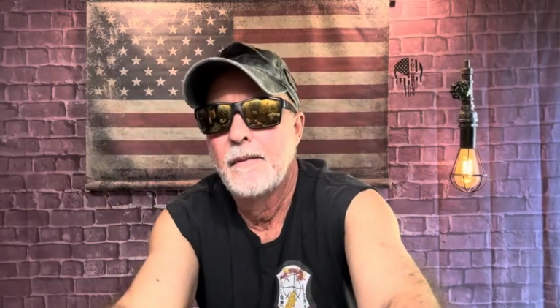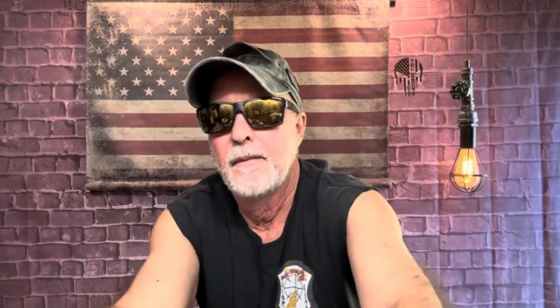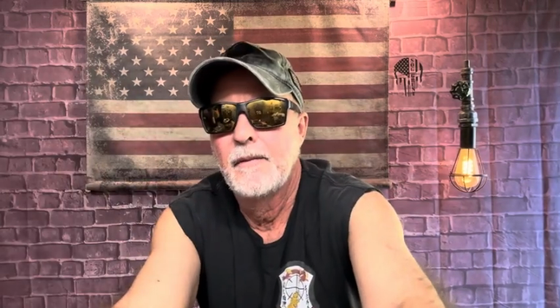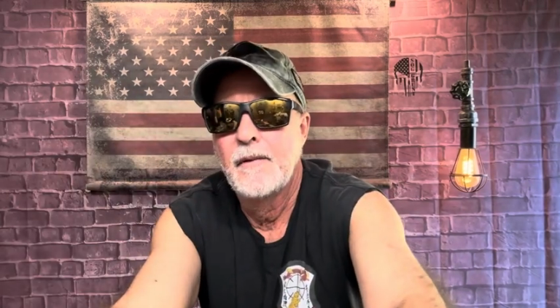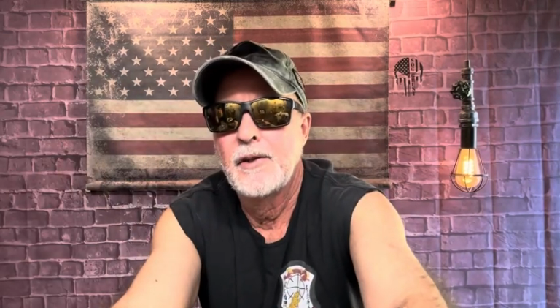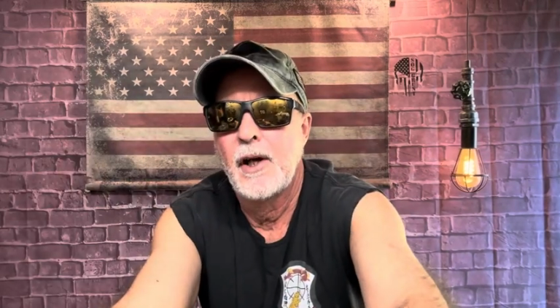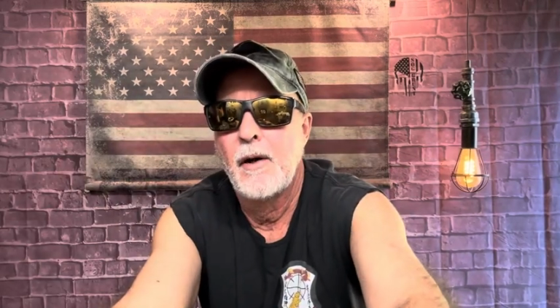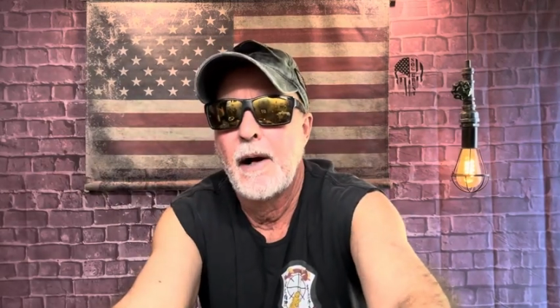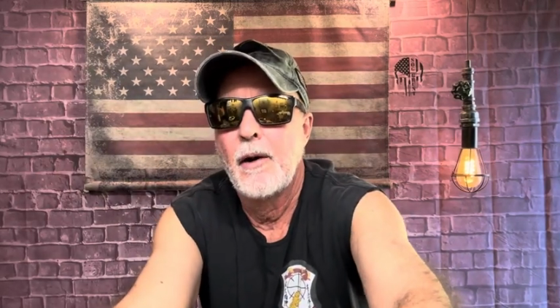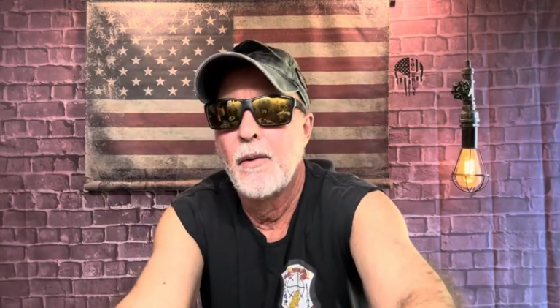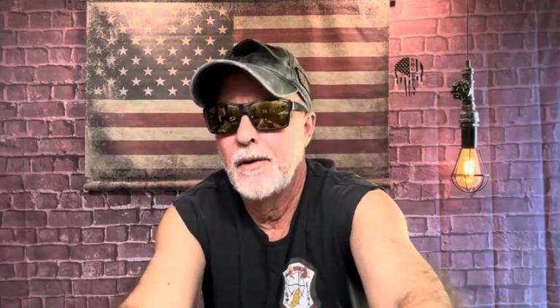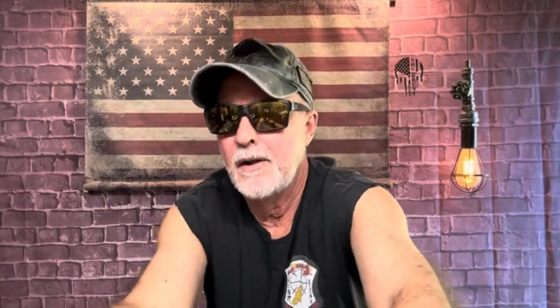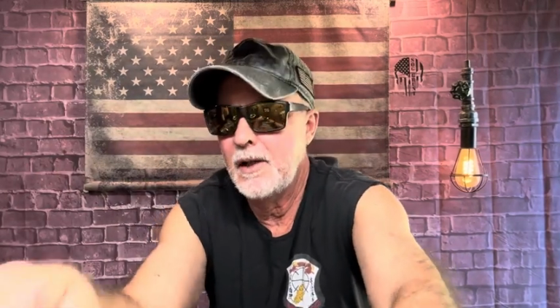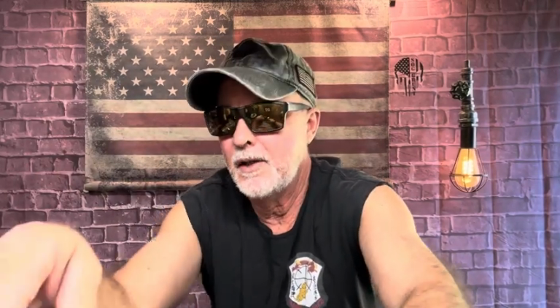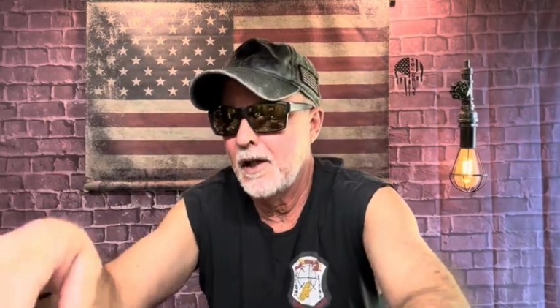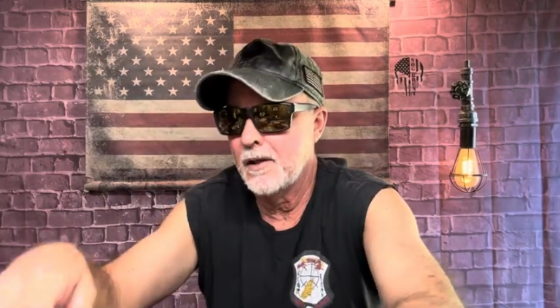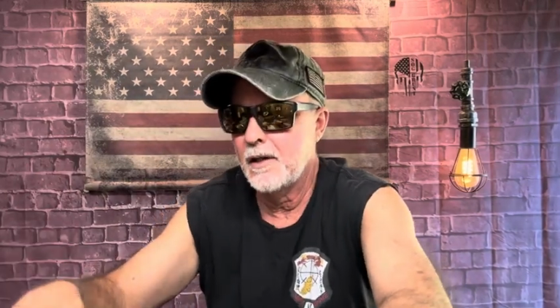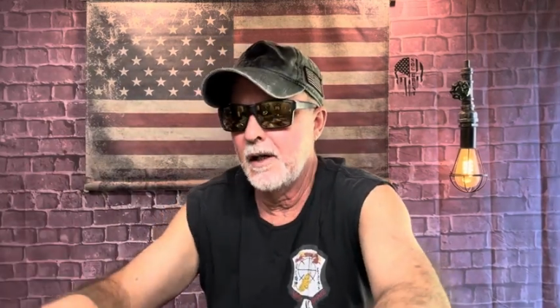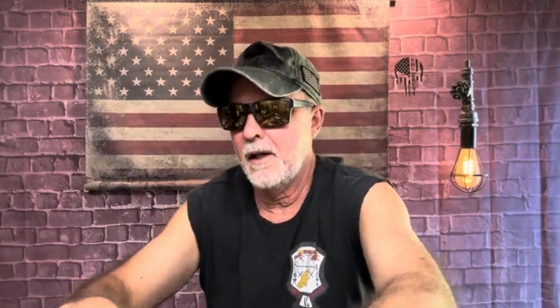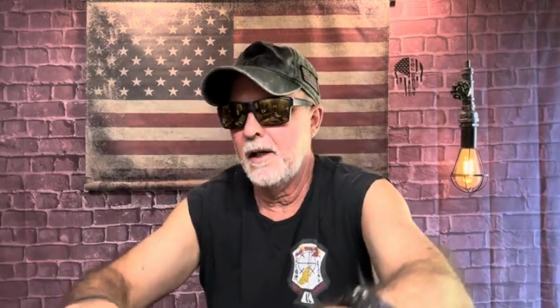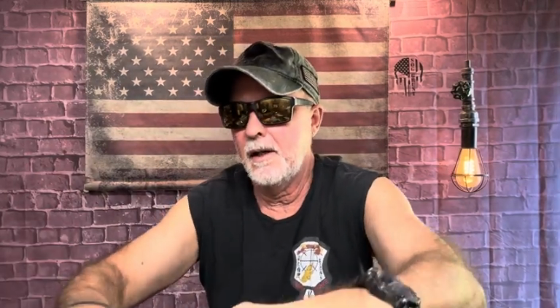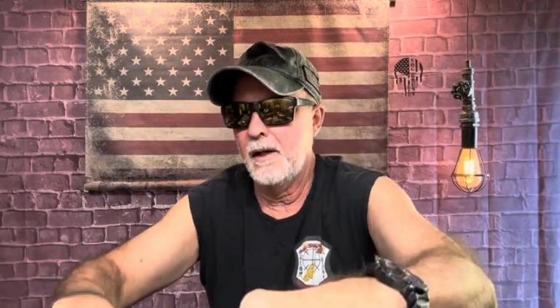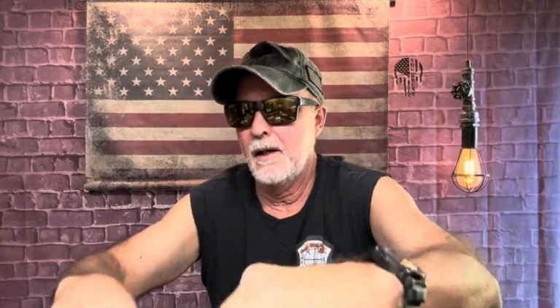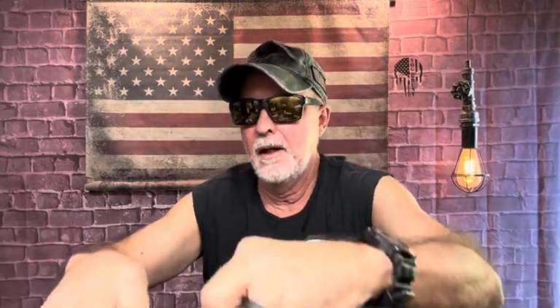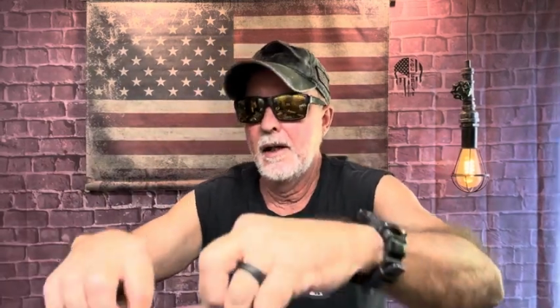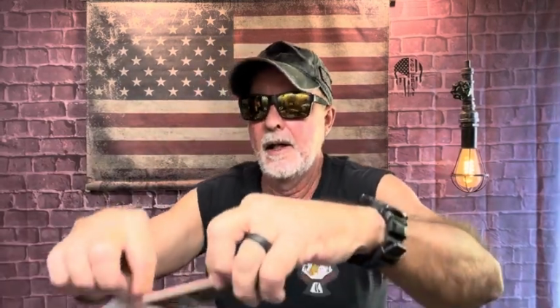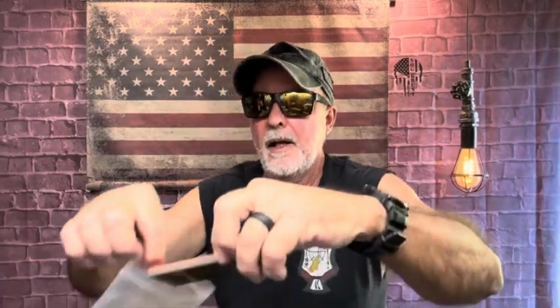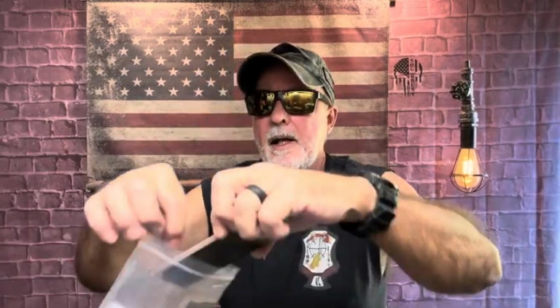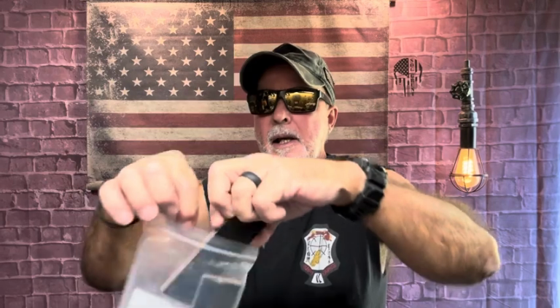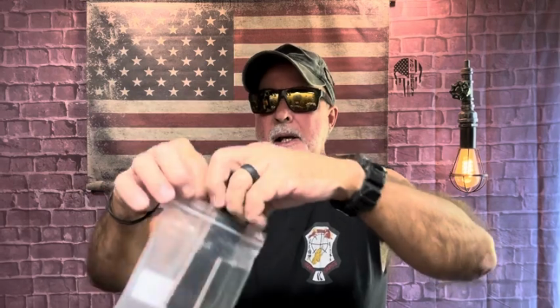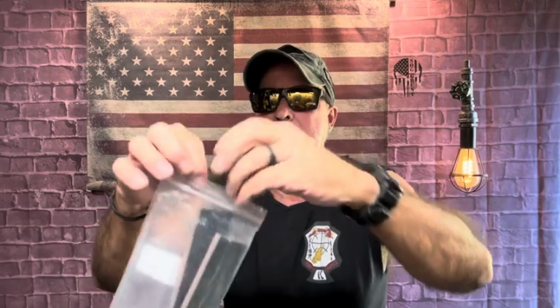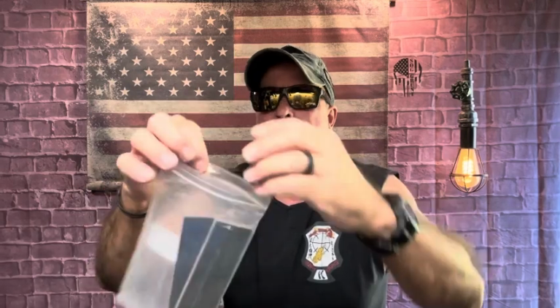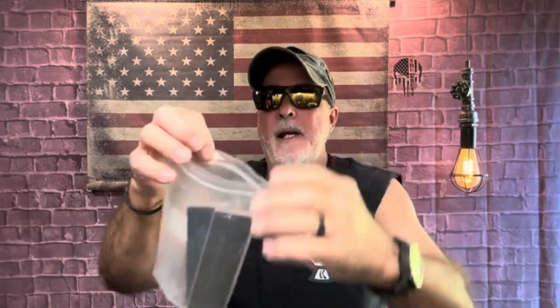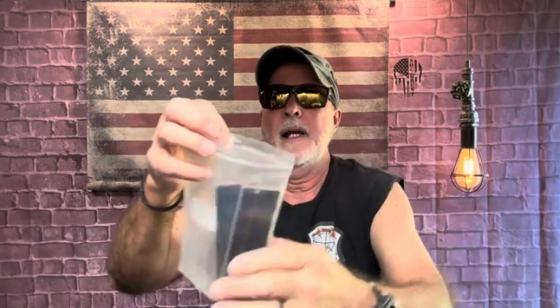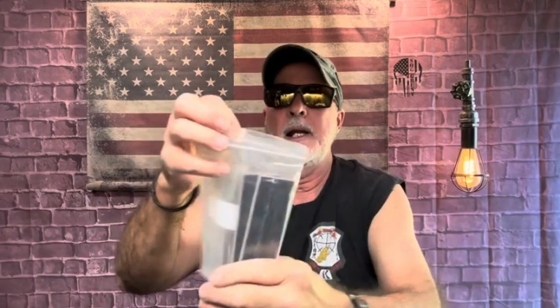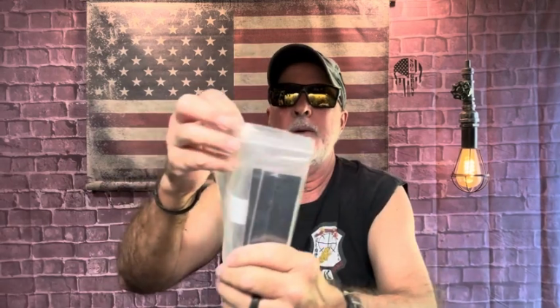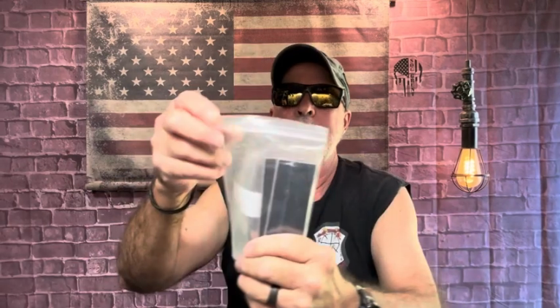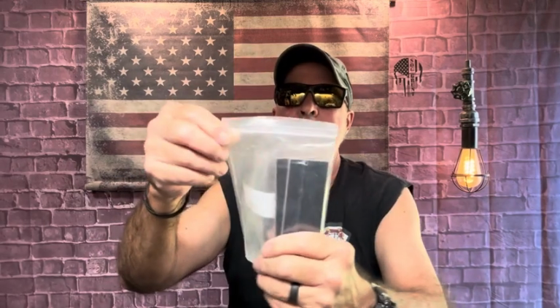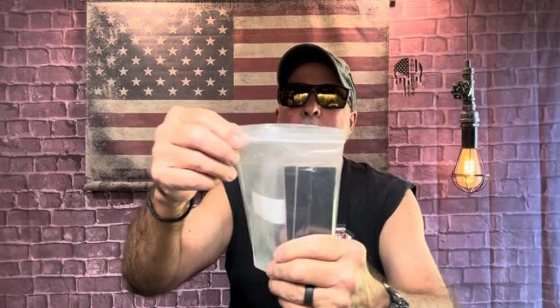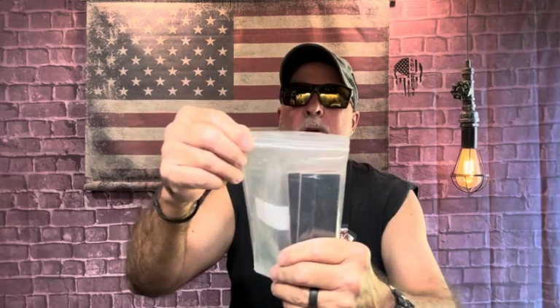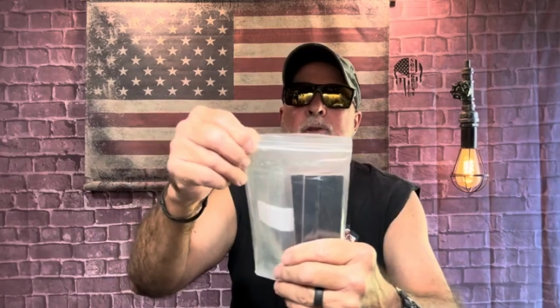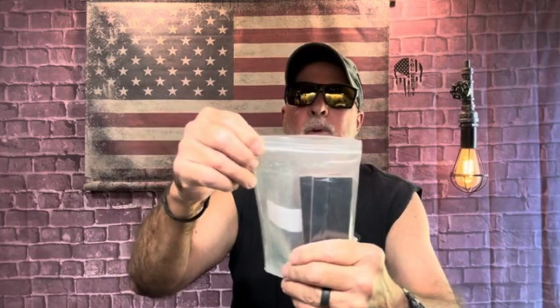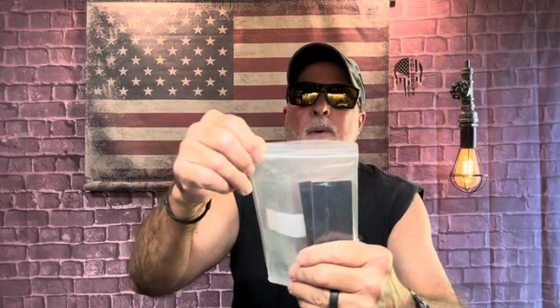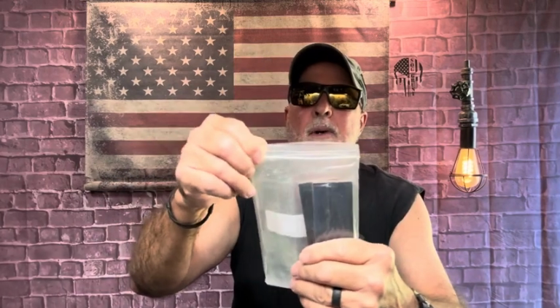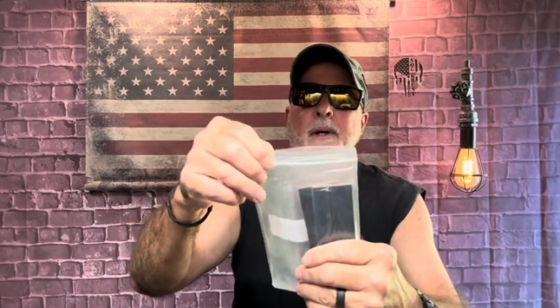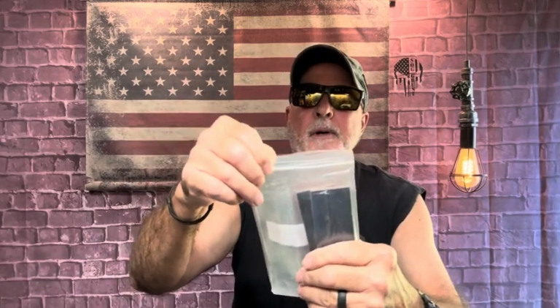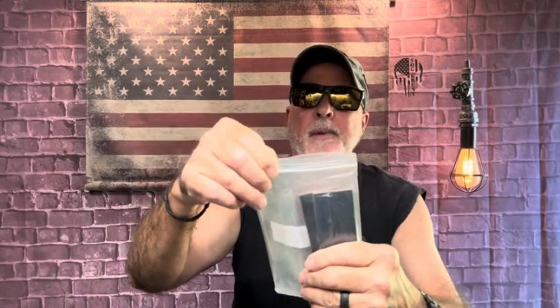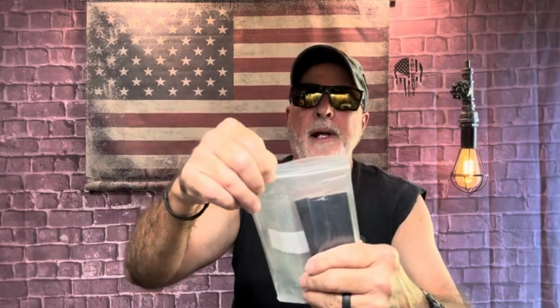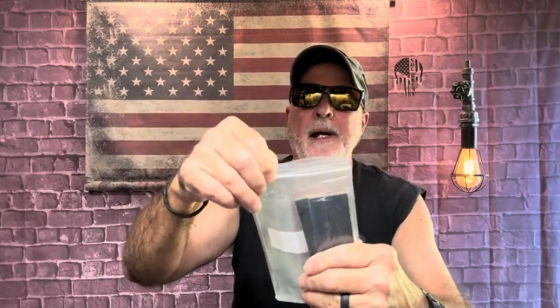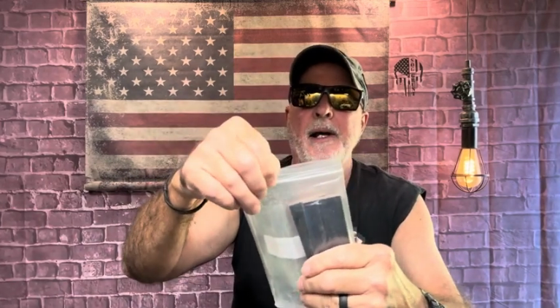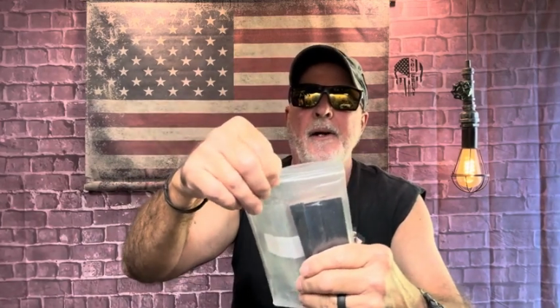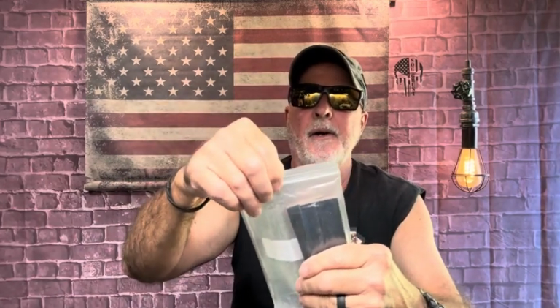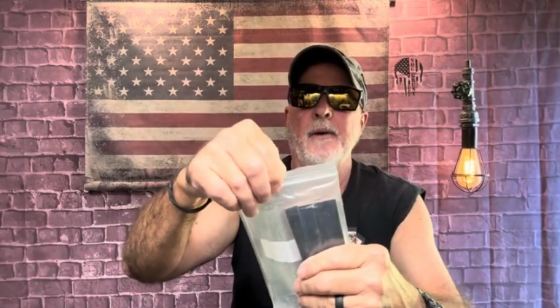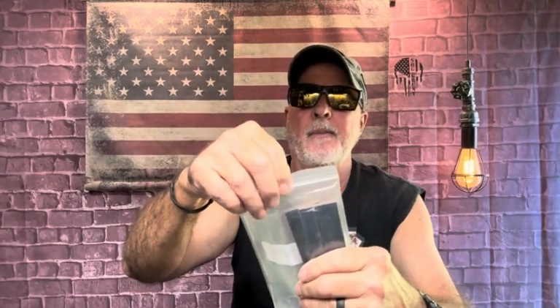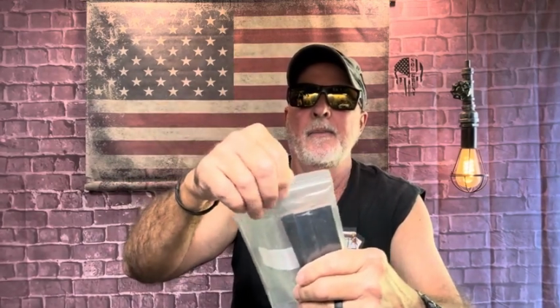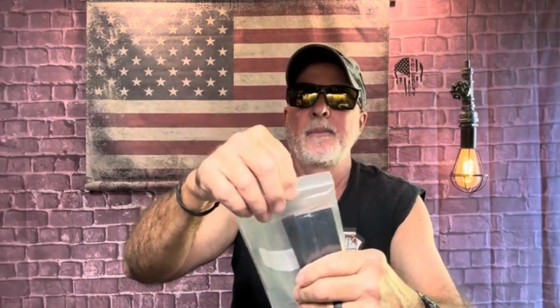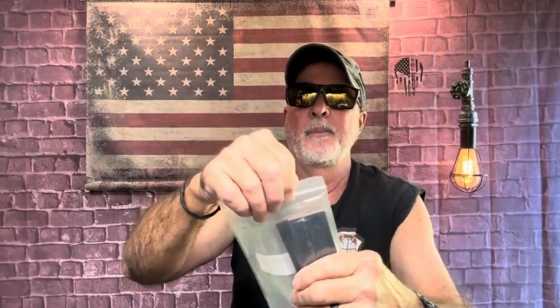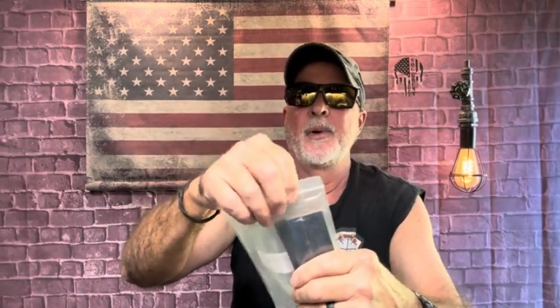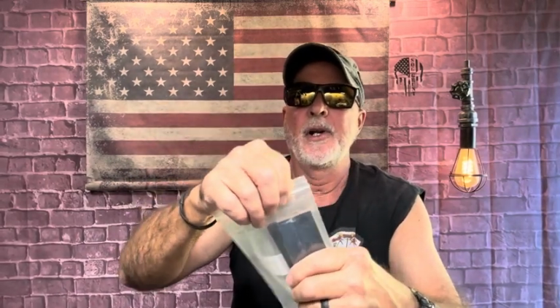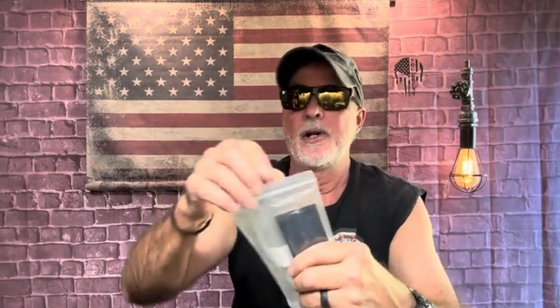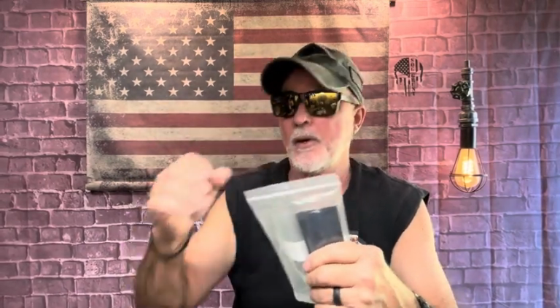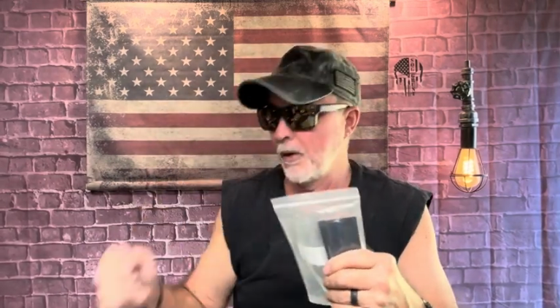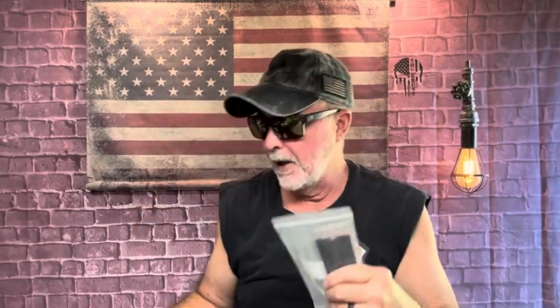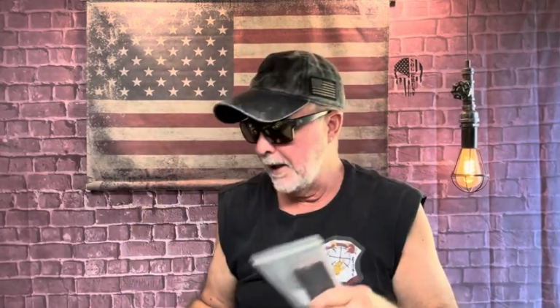So I ordered these yesterday and they were at my door when I got home. Pretty cool, huh?